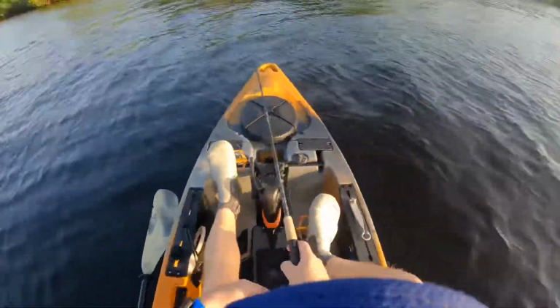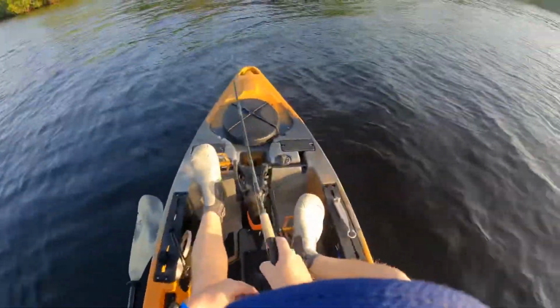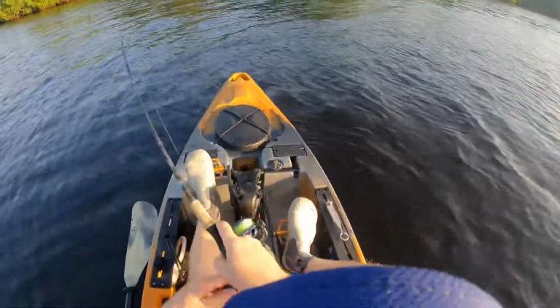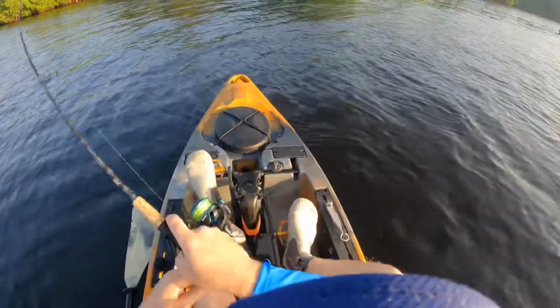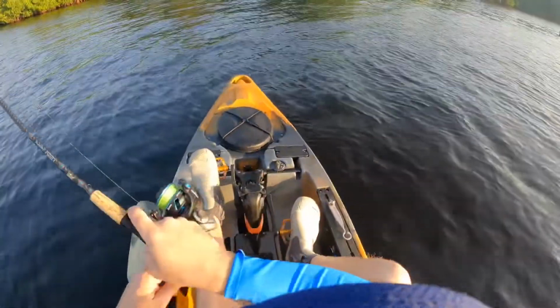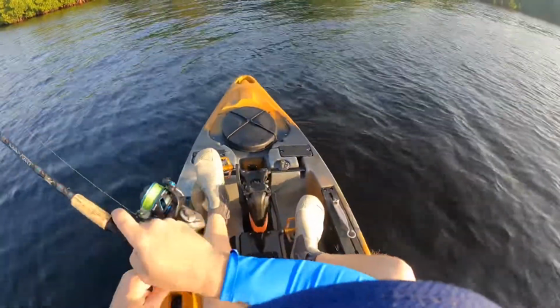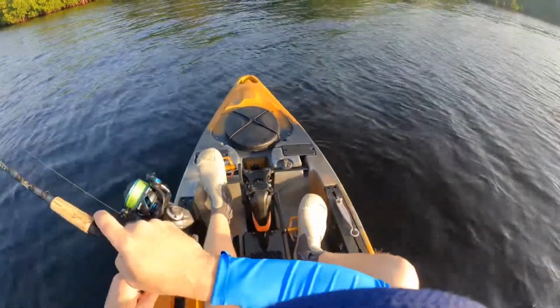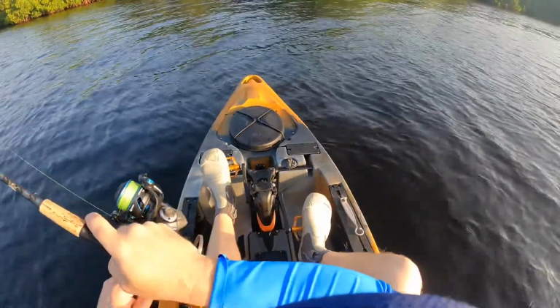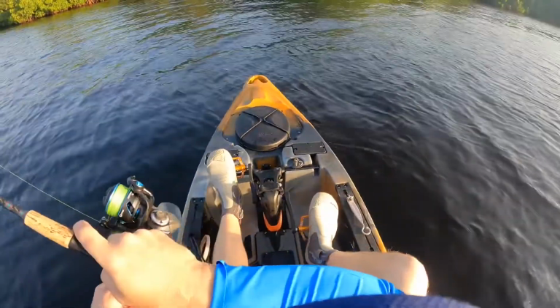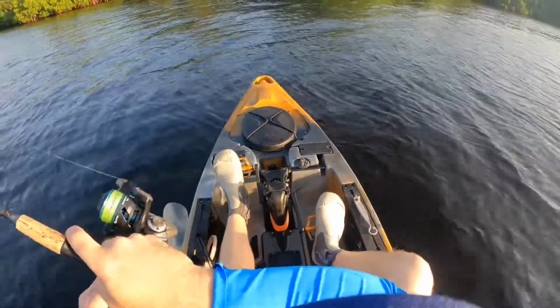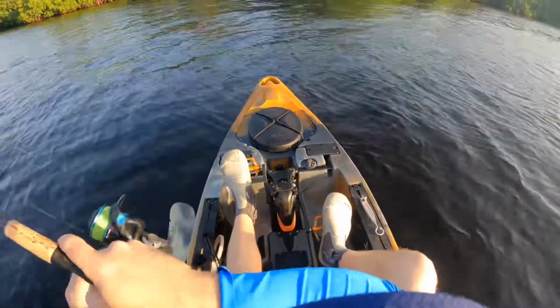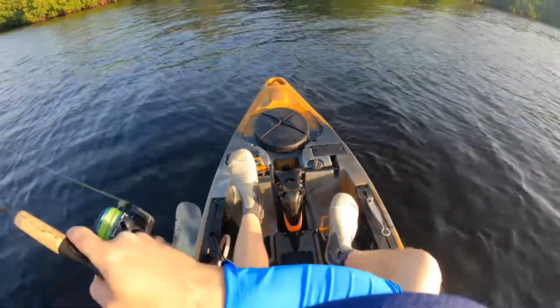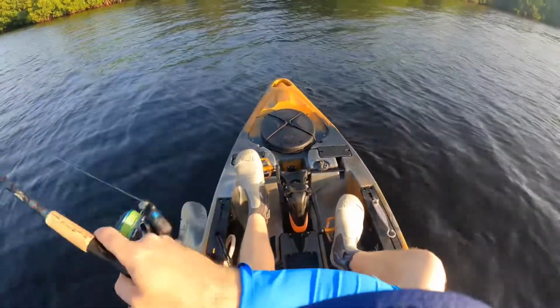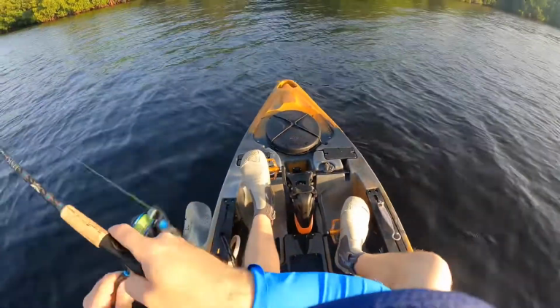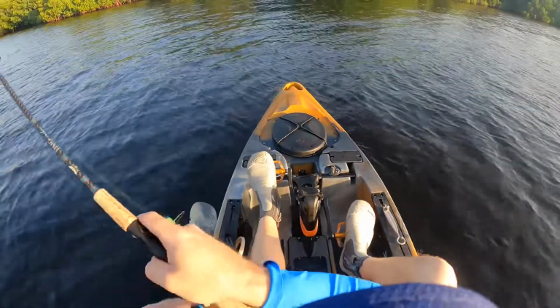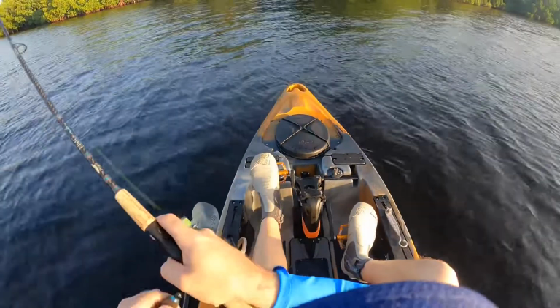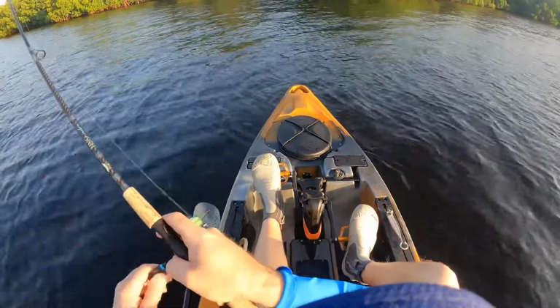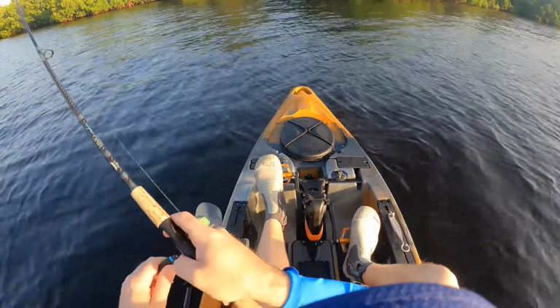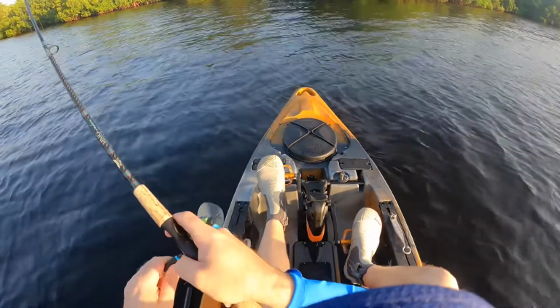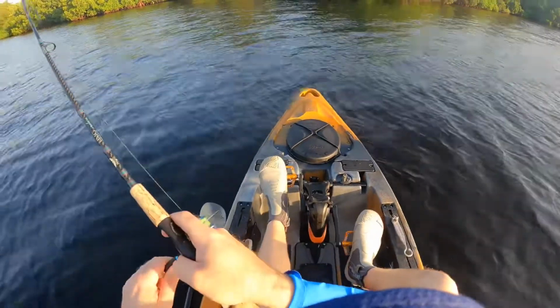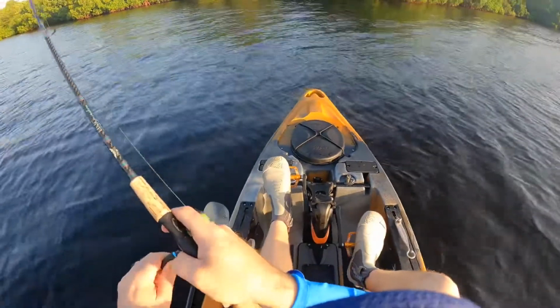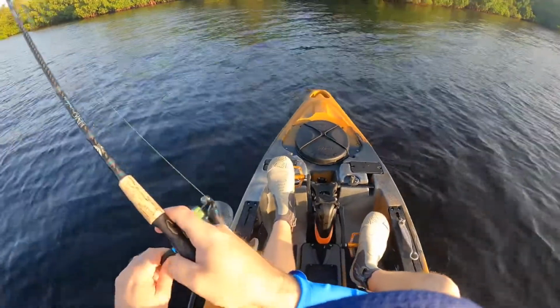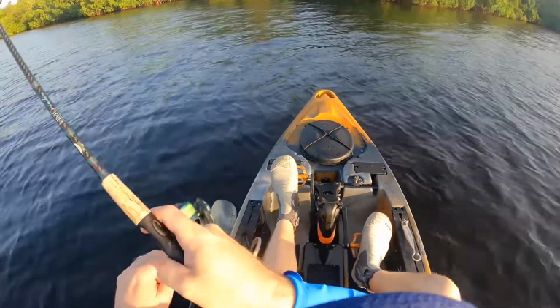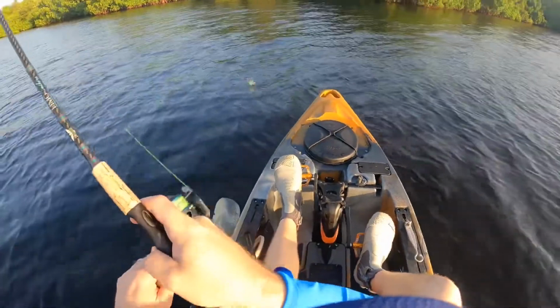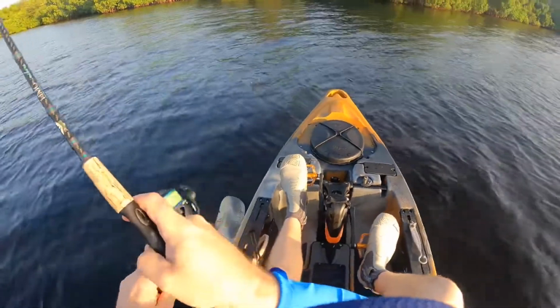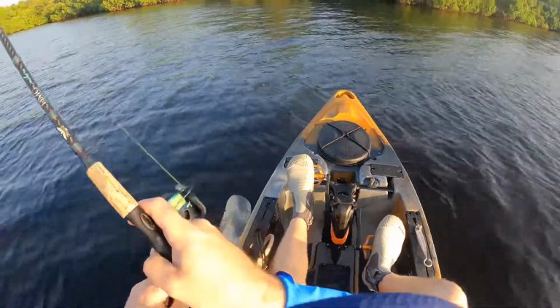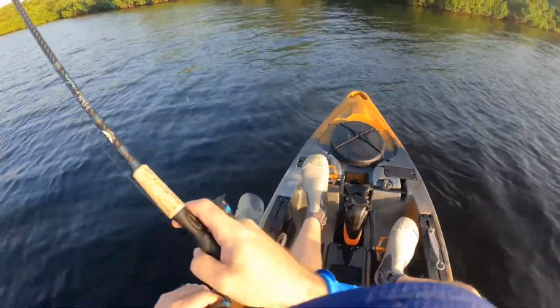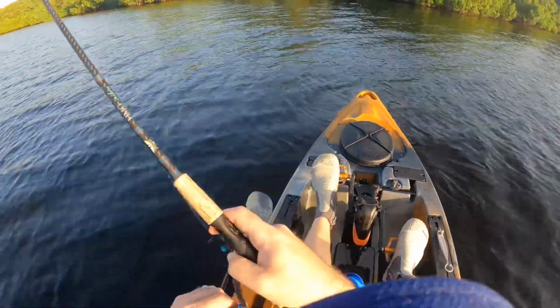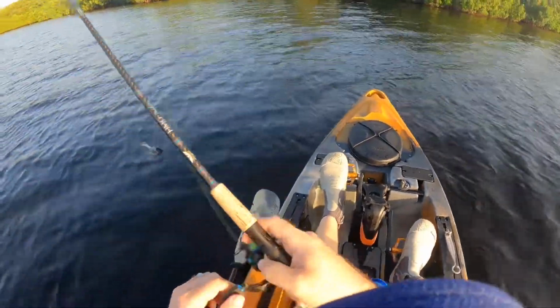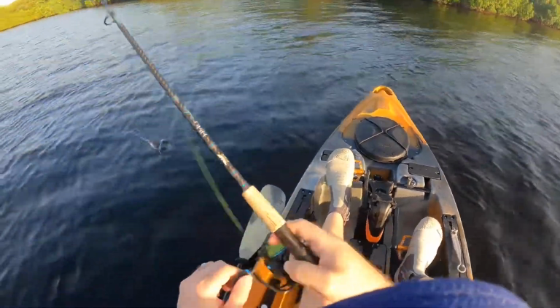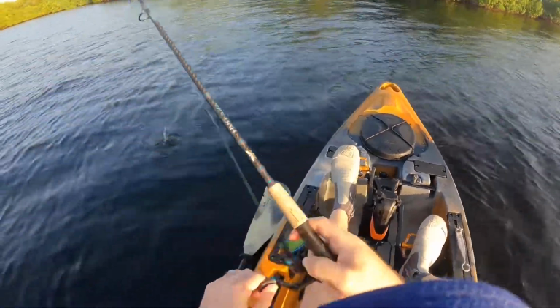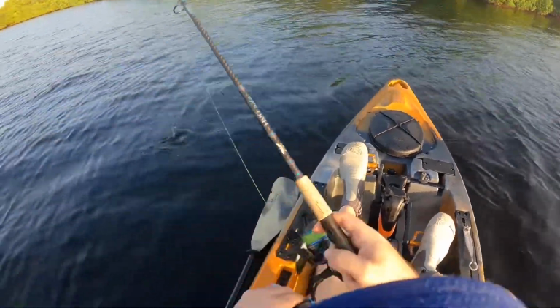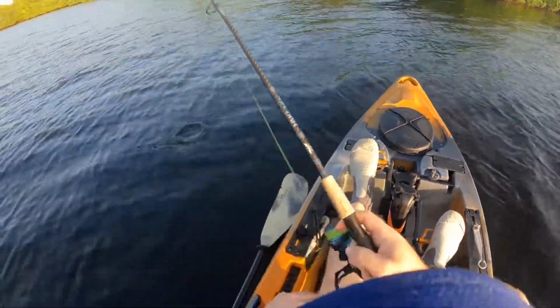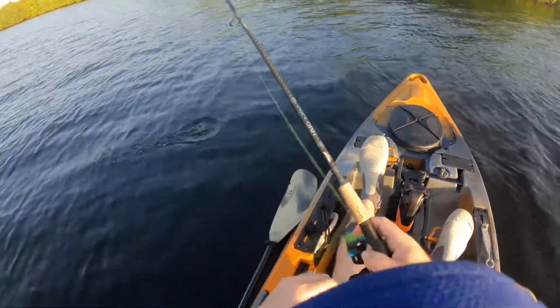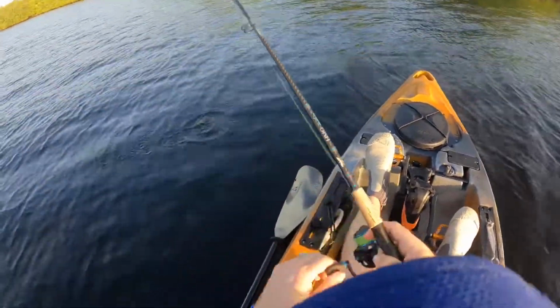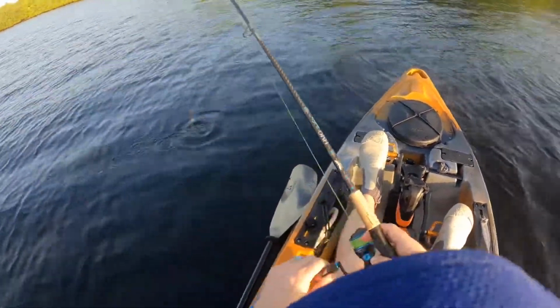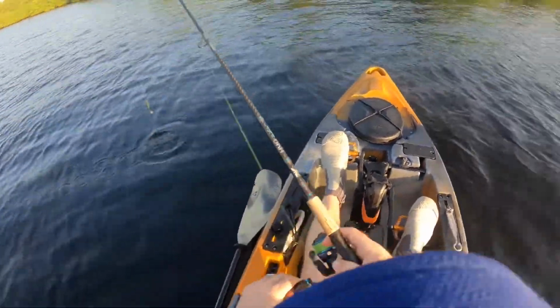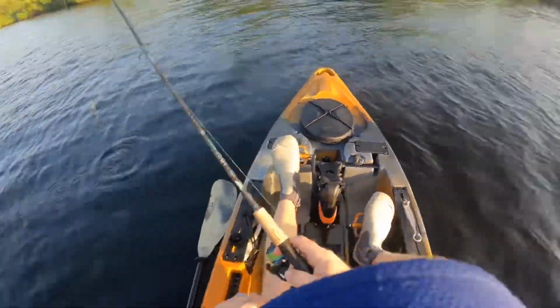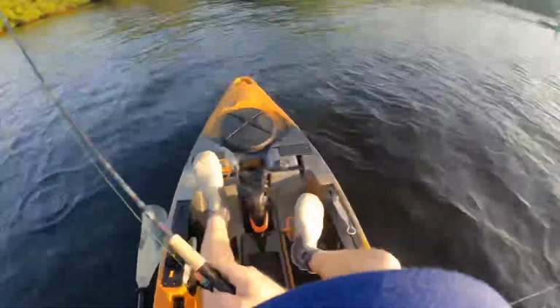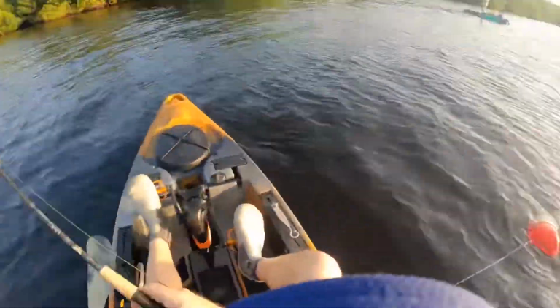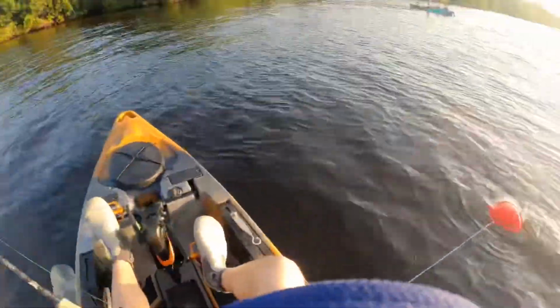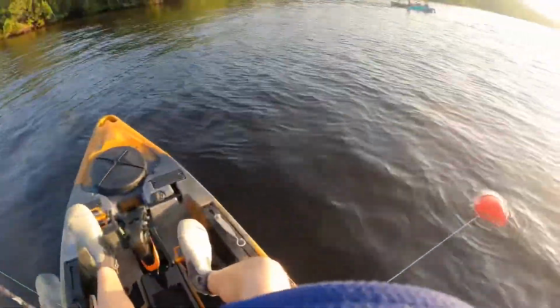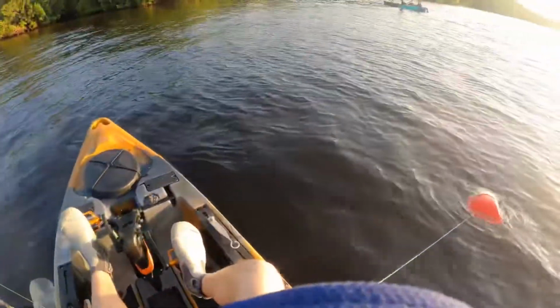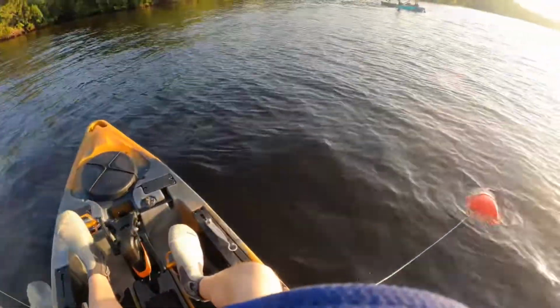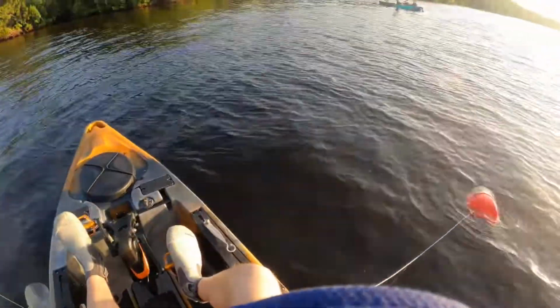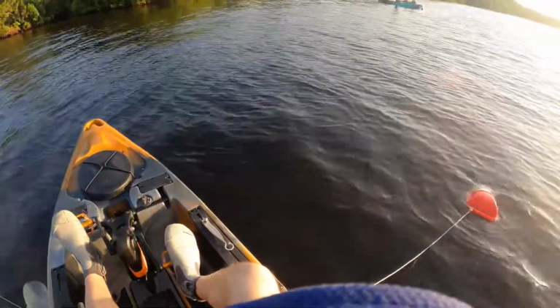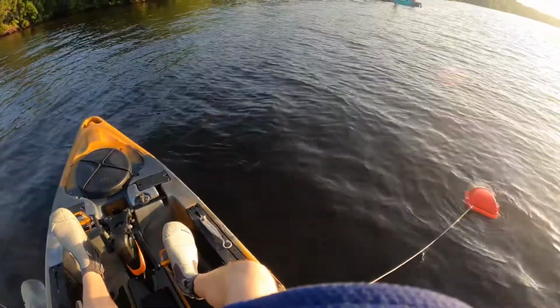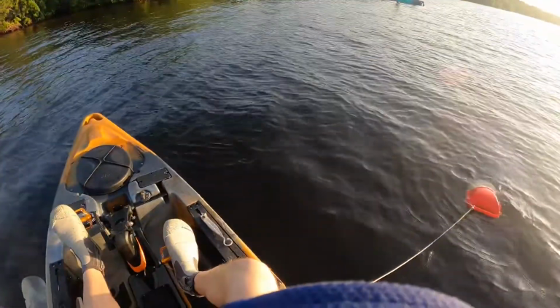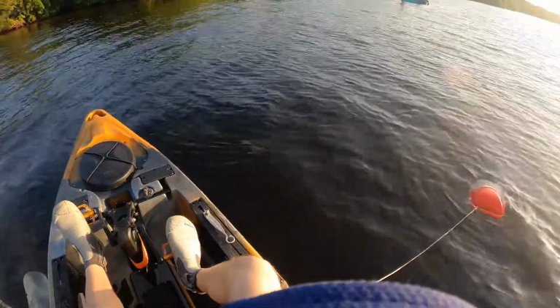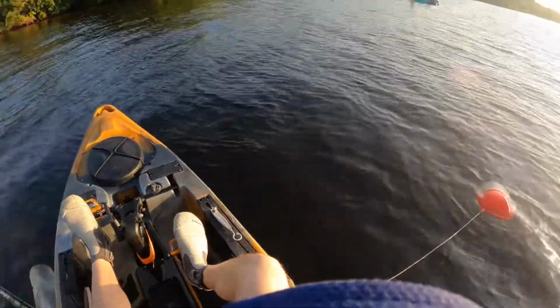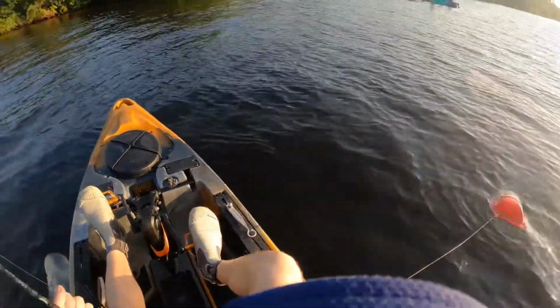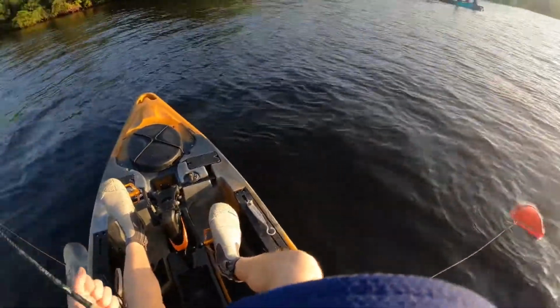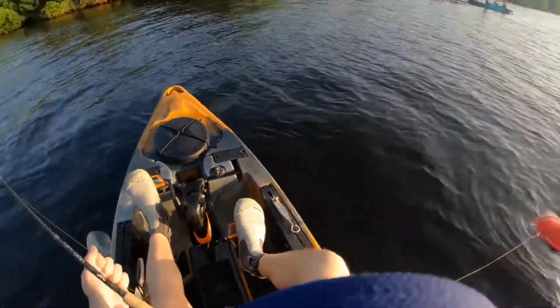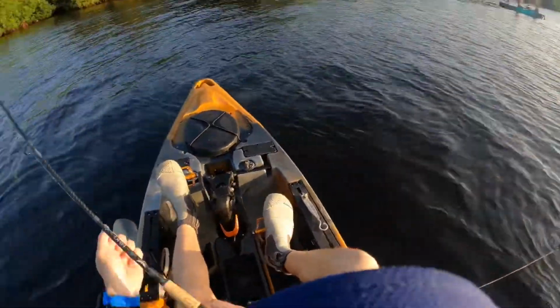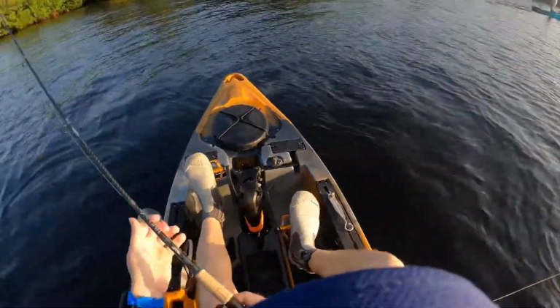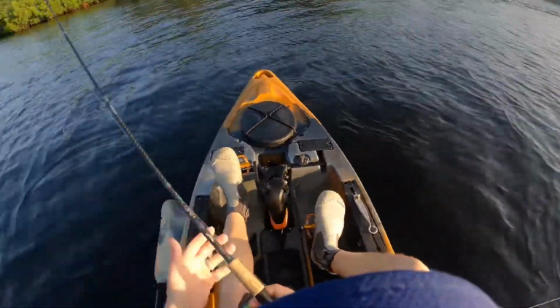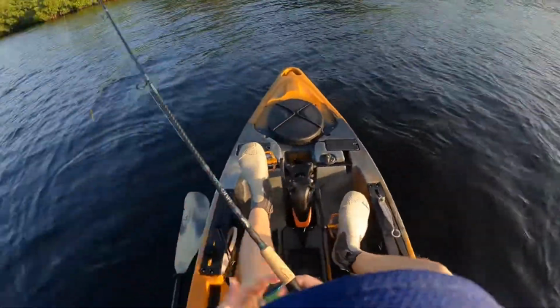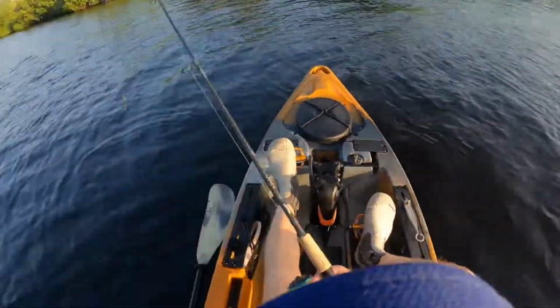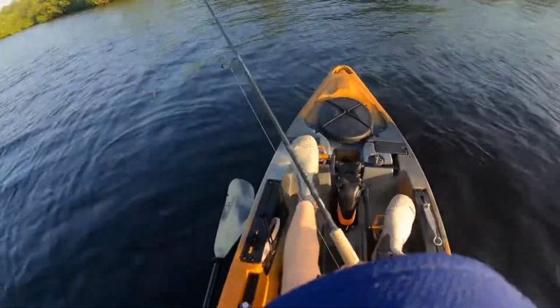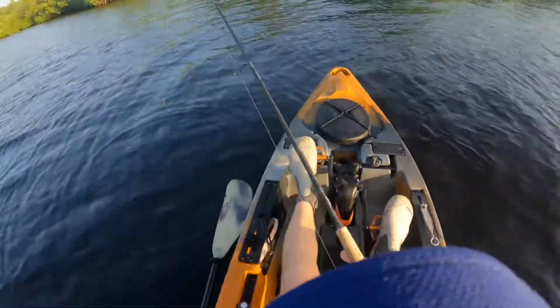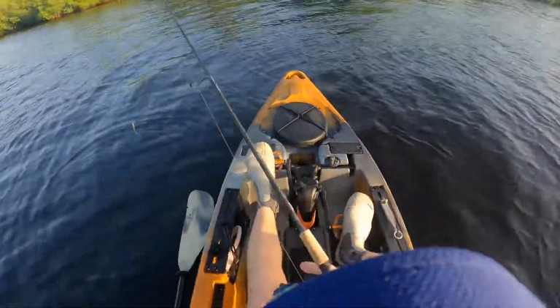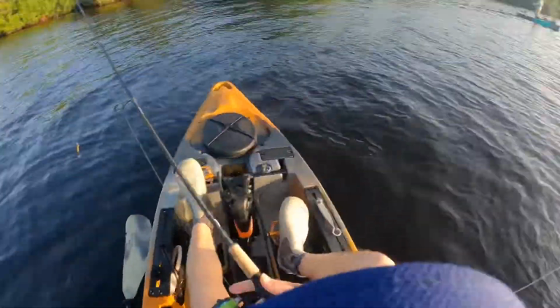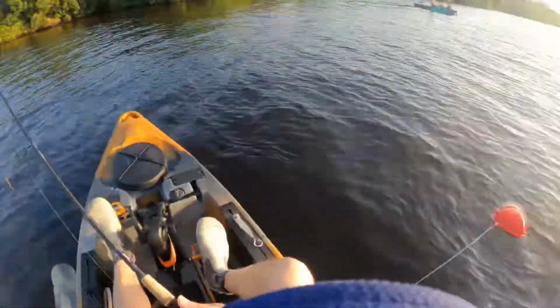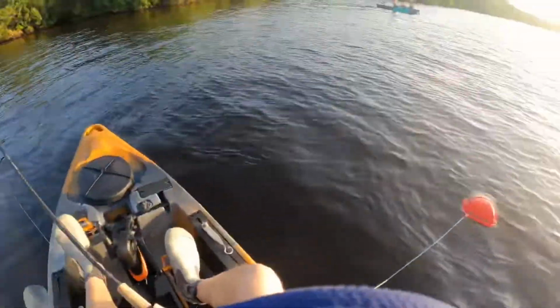Oh, there we go! There we go, John! Oh — chopped — popped him off. Think that was a trout.